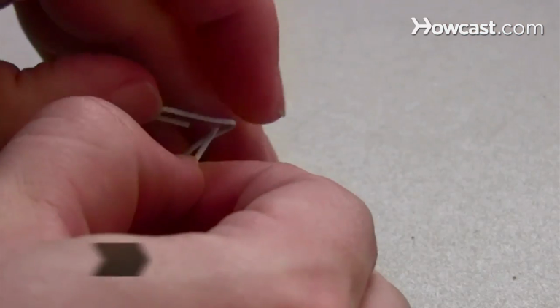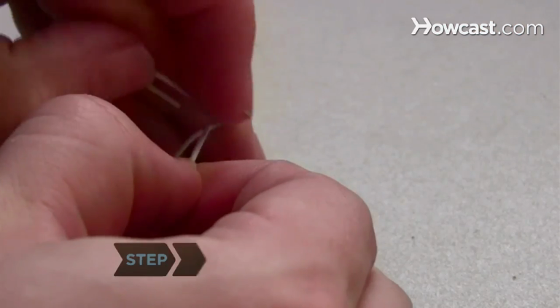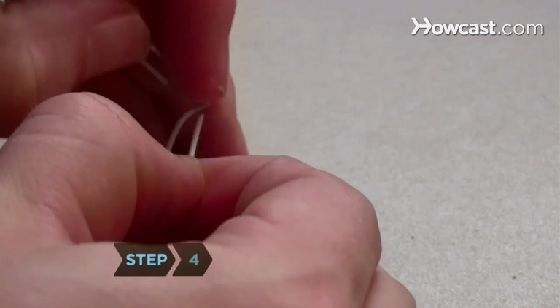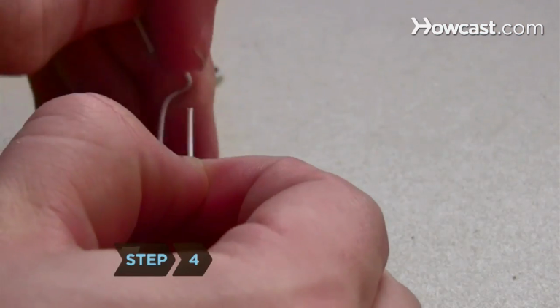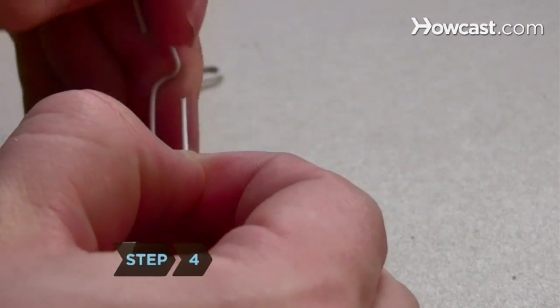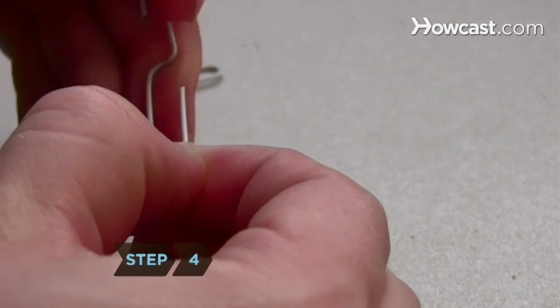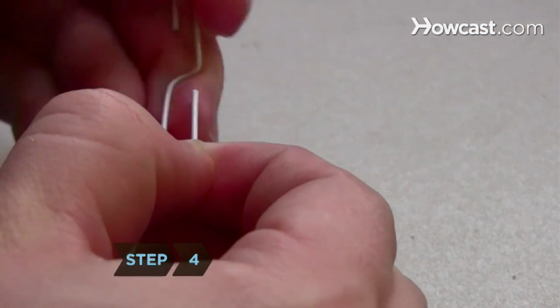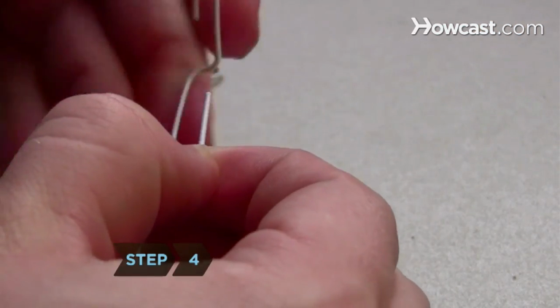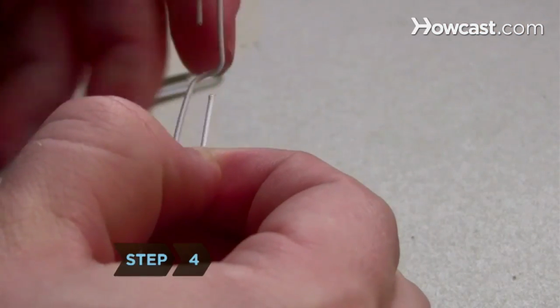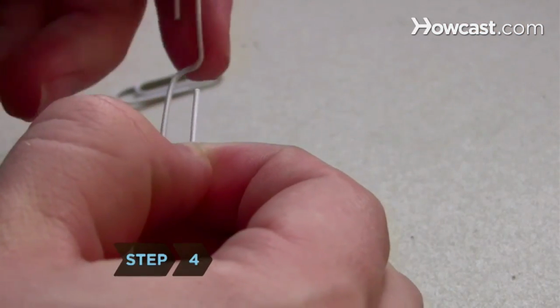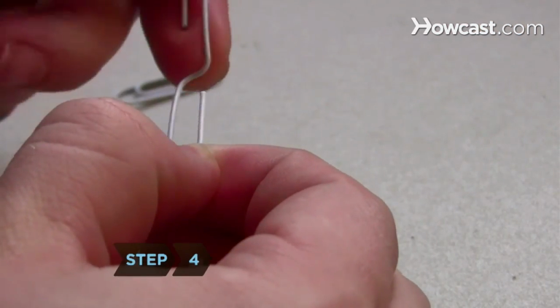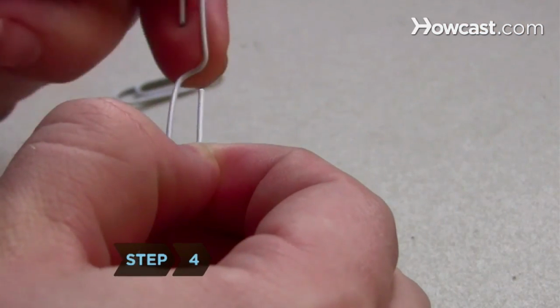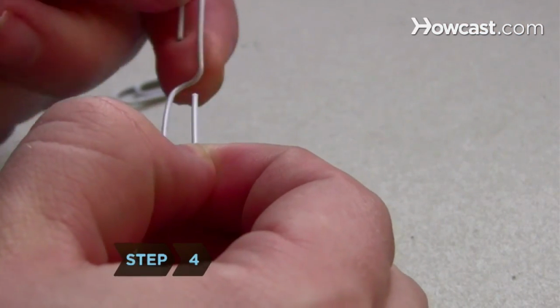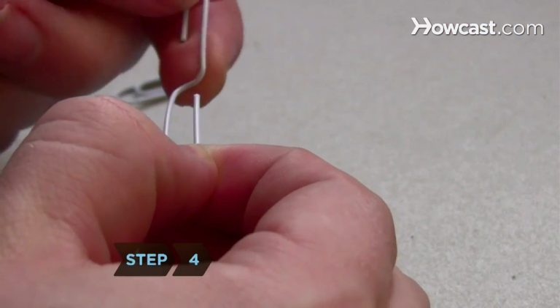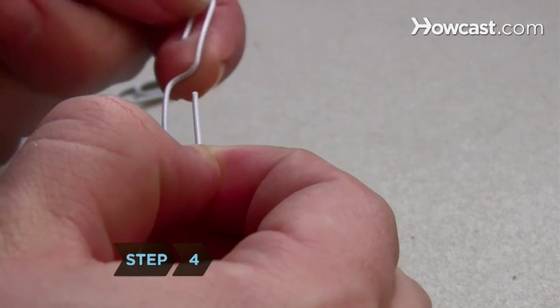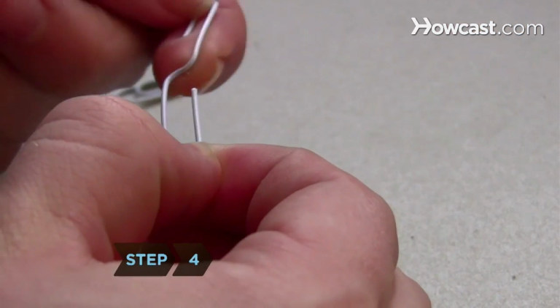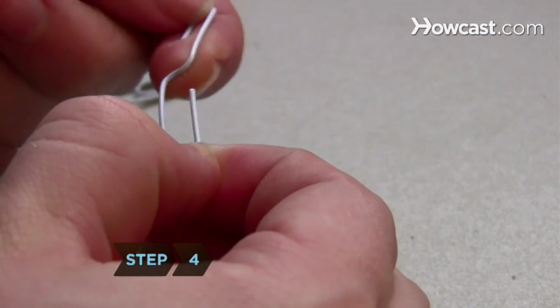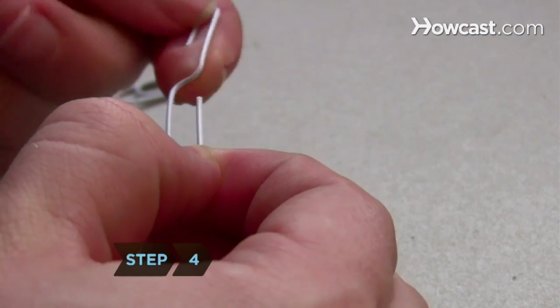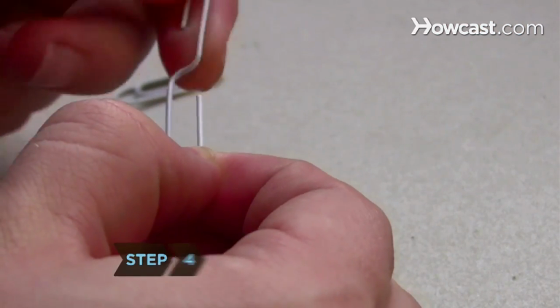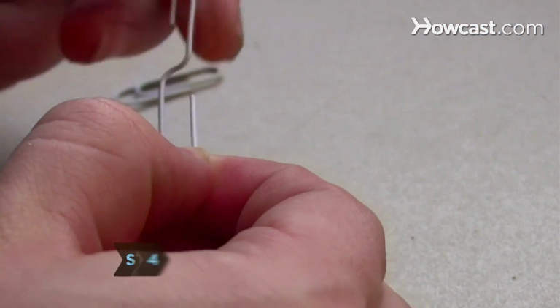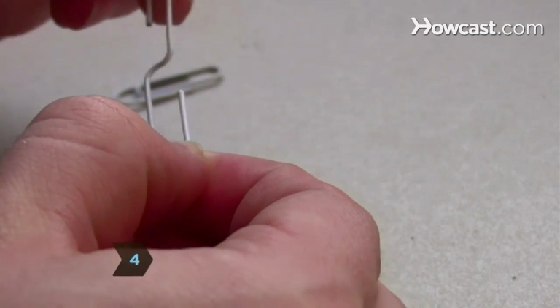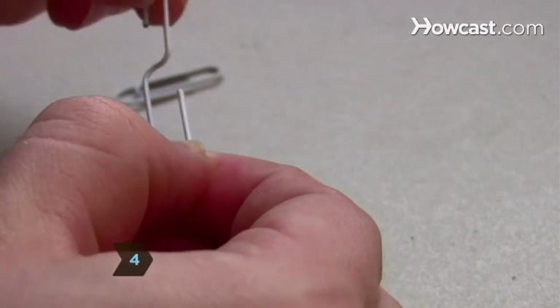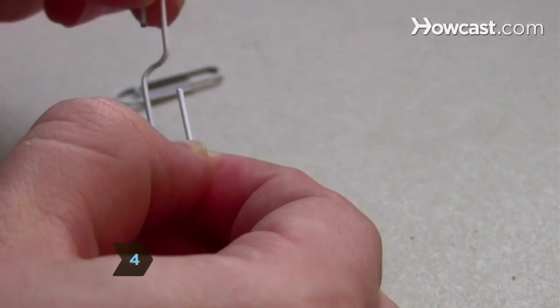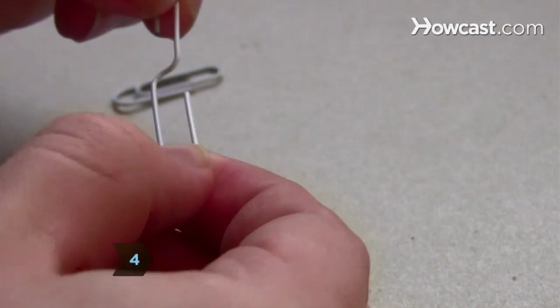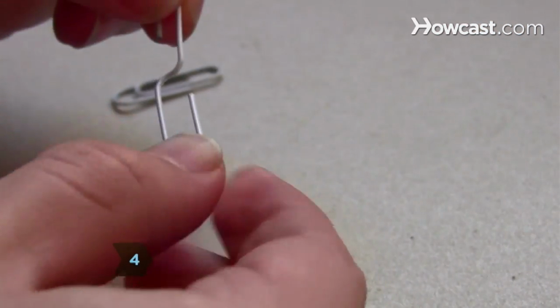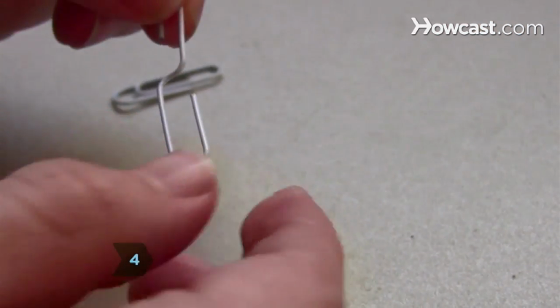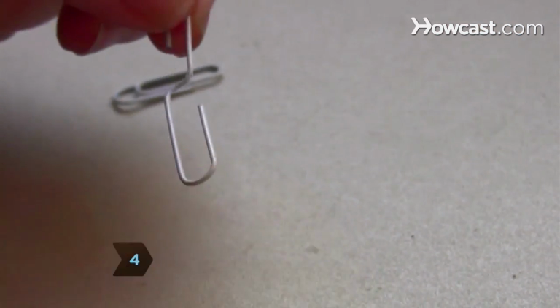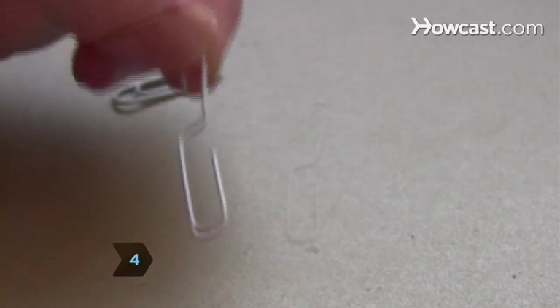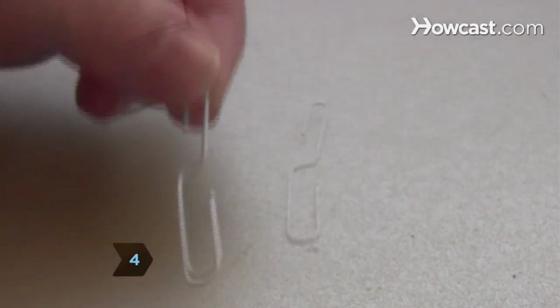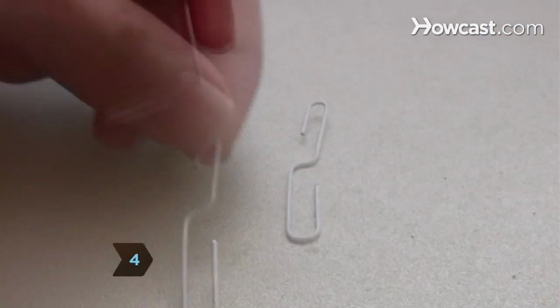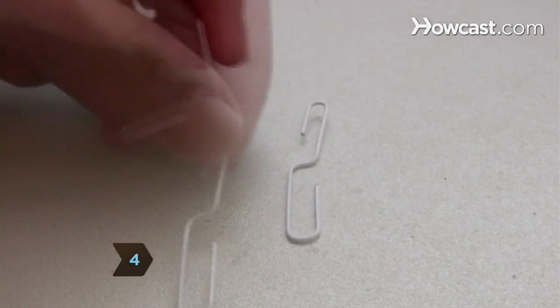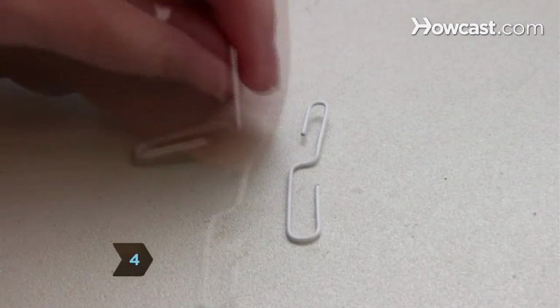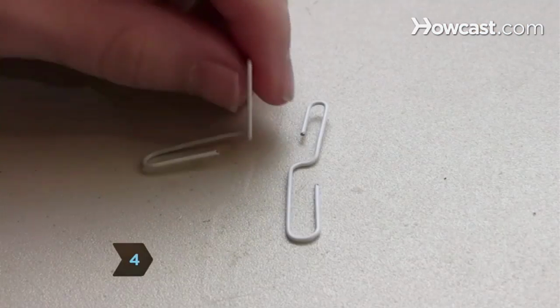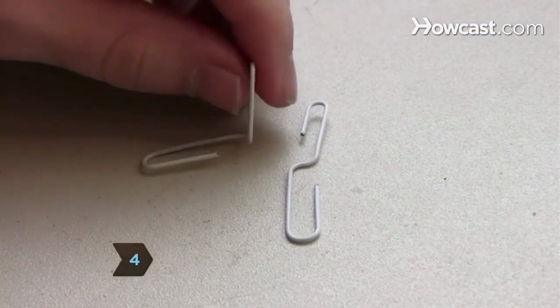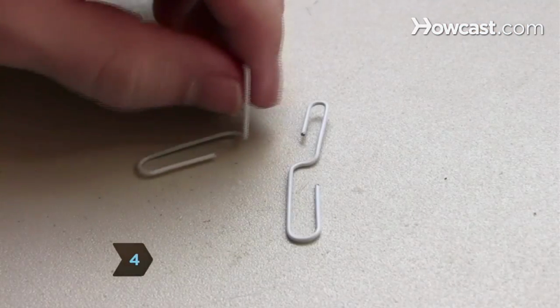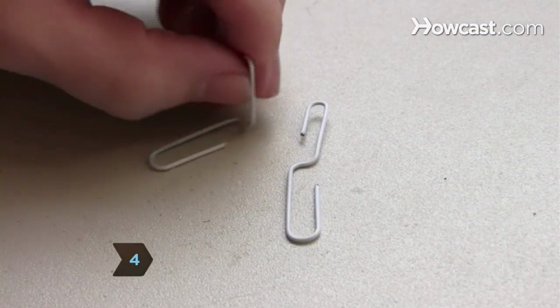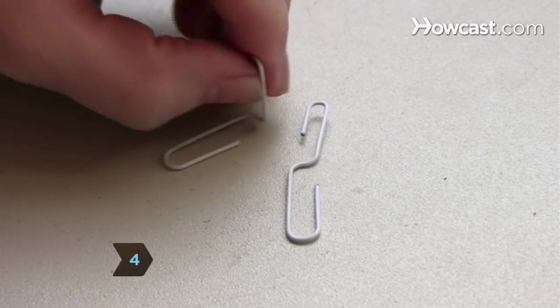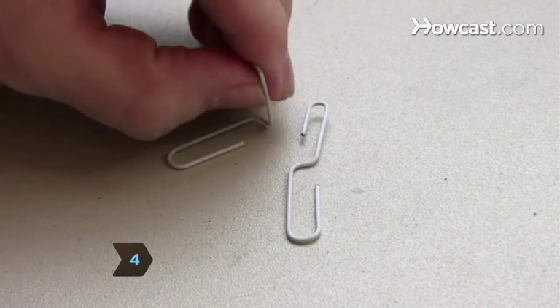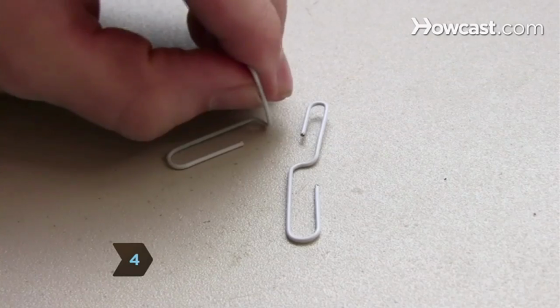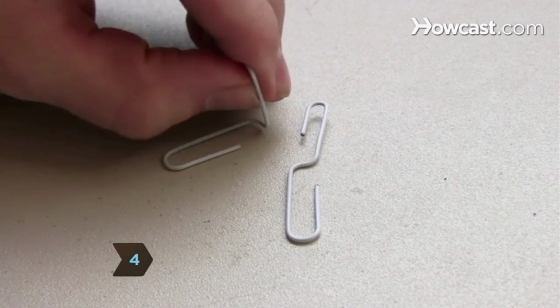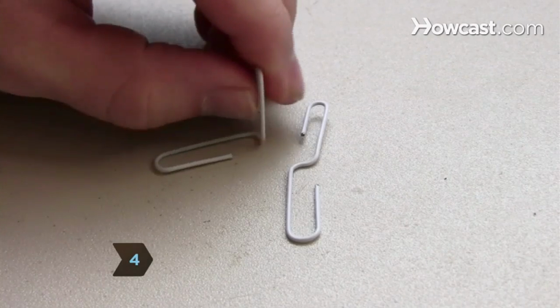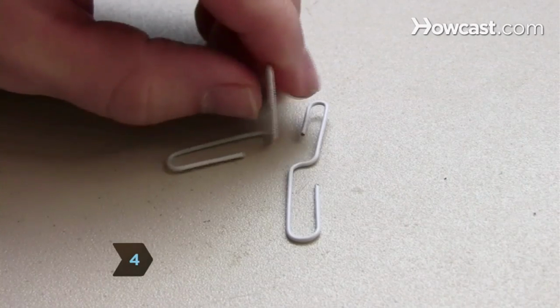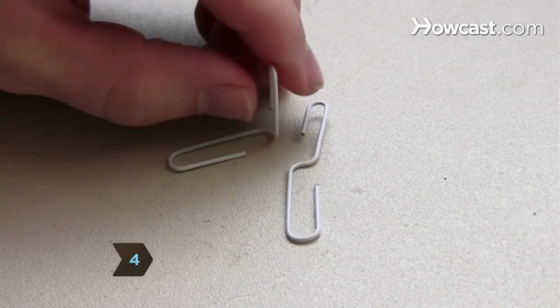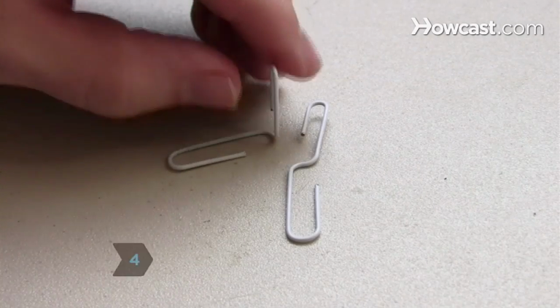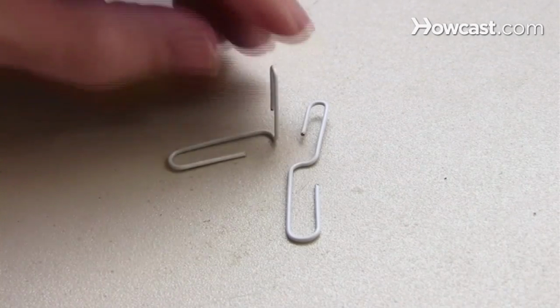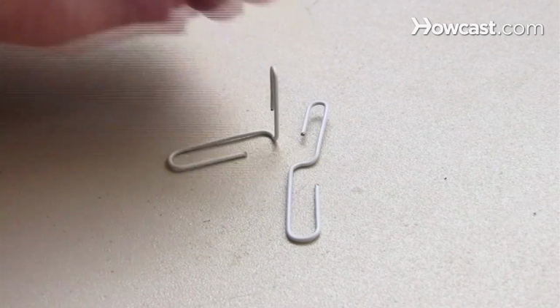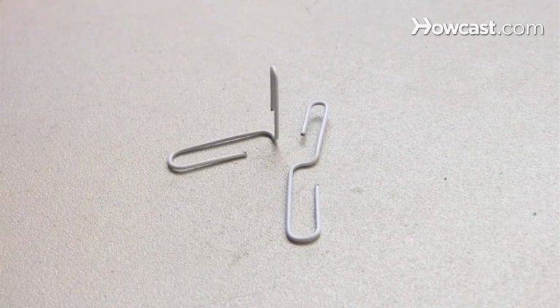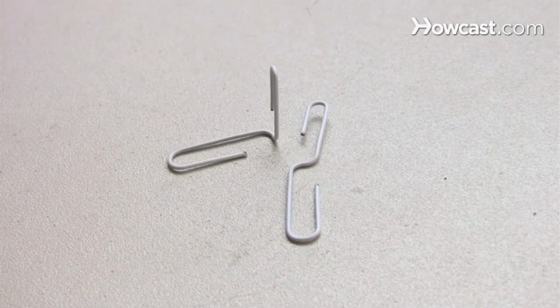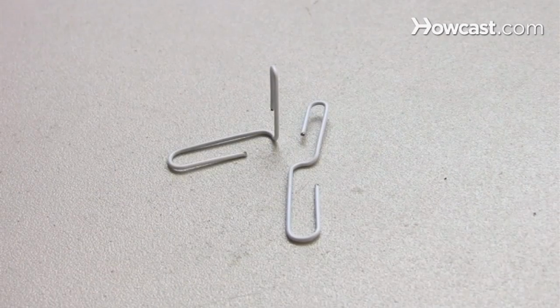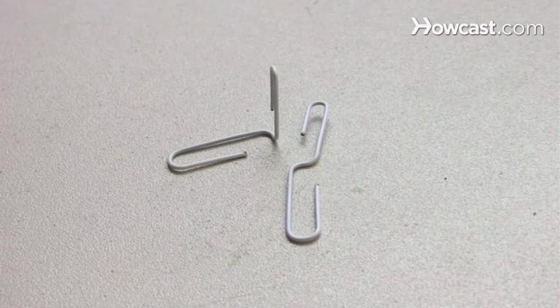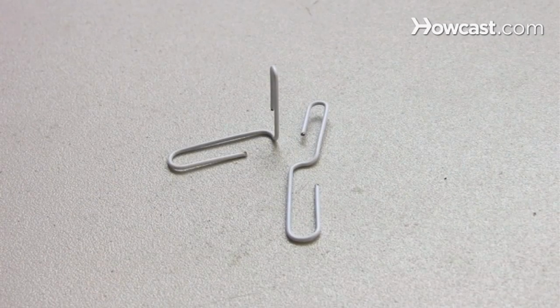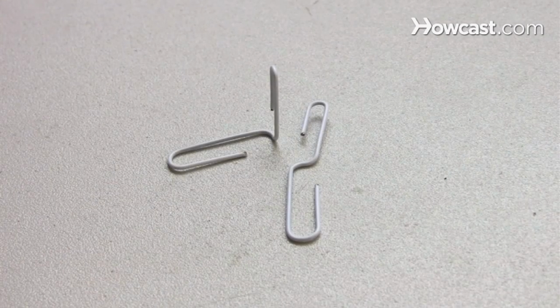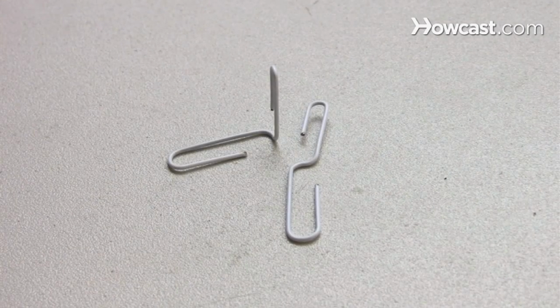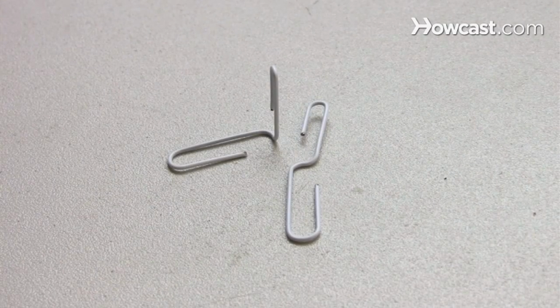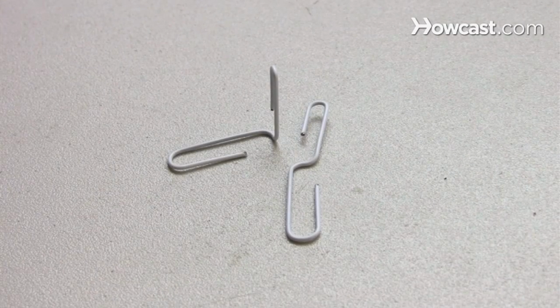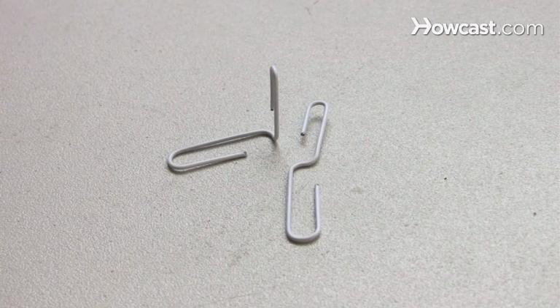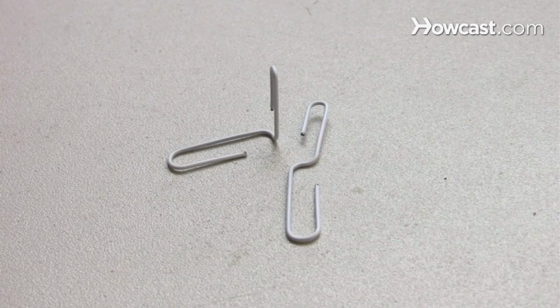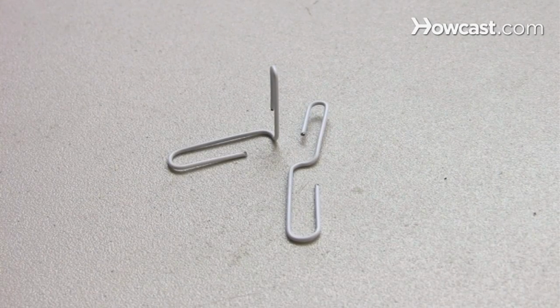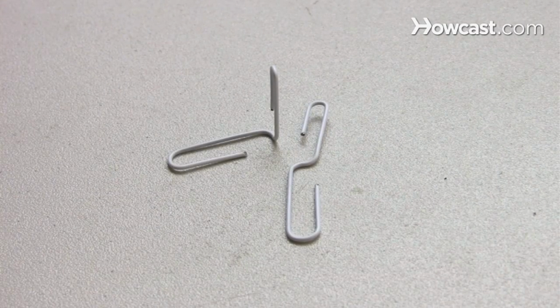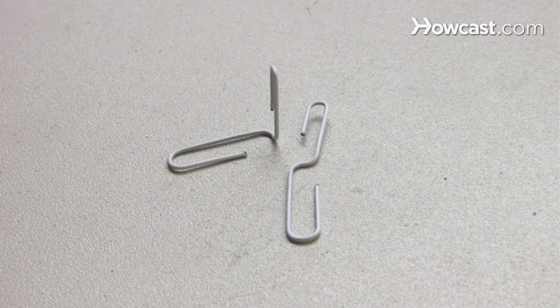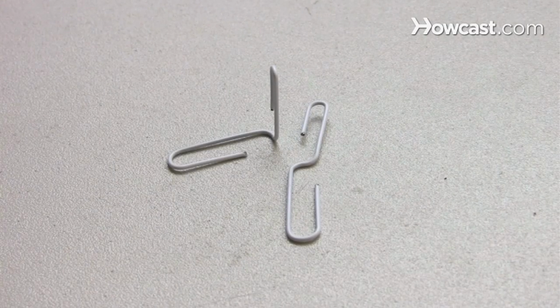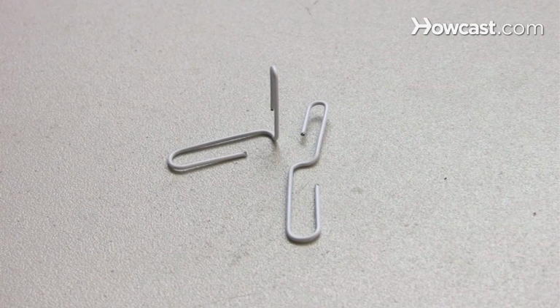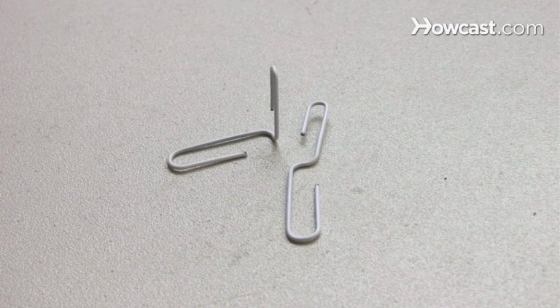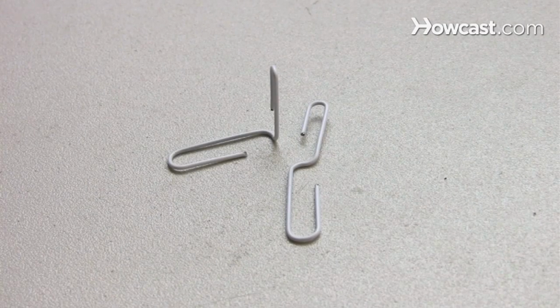Step 4. Bend both of the paper clips into an S shape. Bend one of the S shapes at the middle so it forms a 90-degree angle.